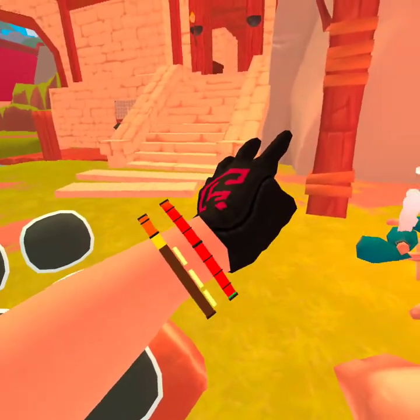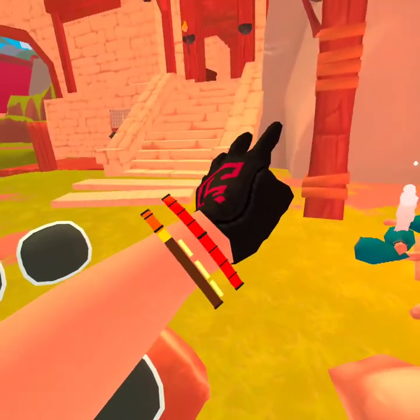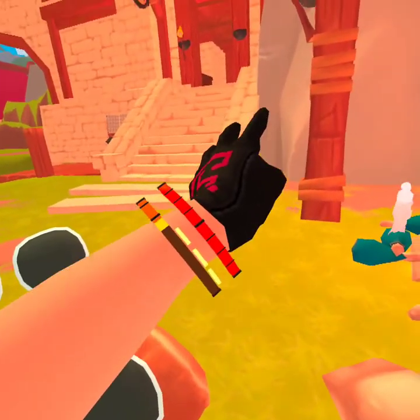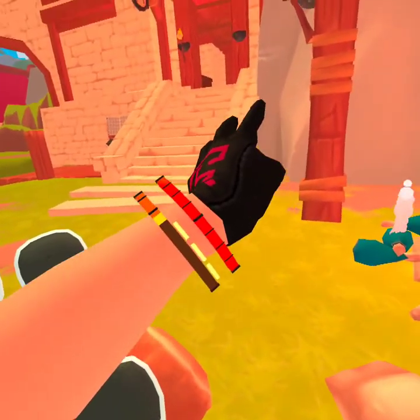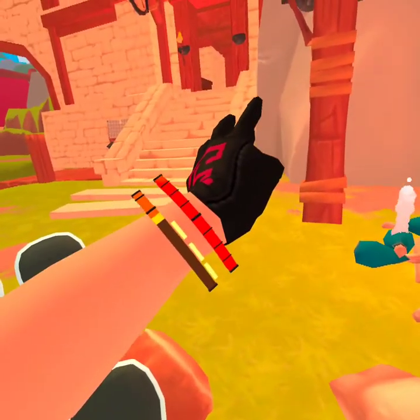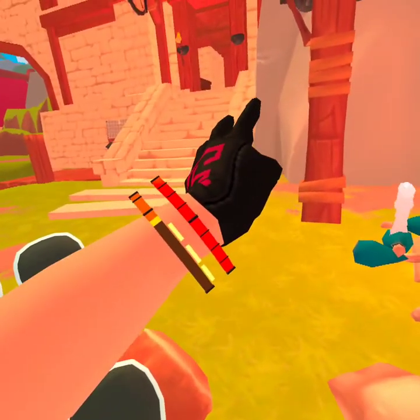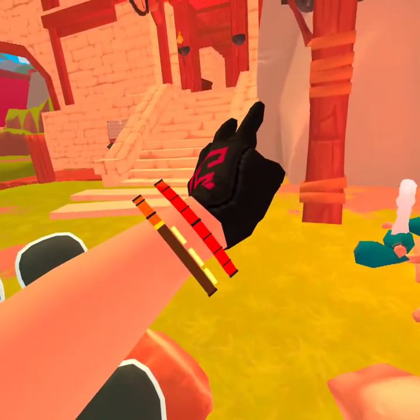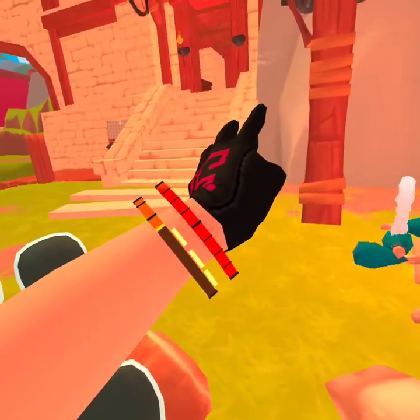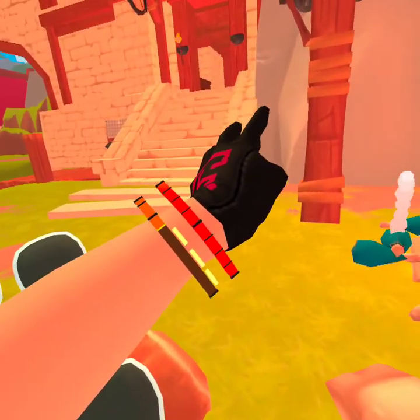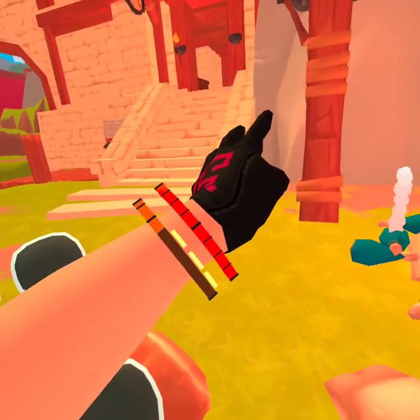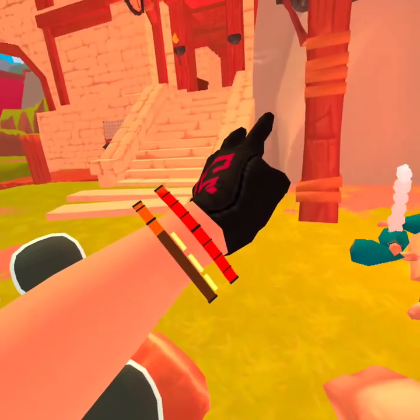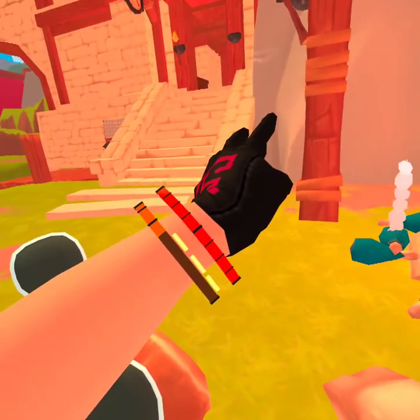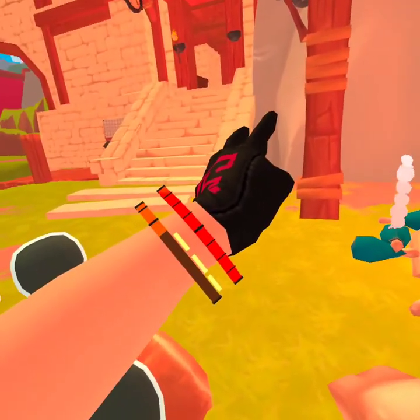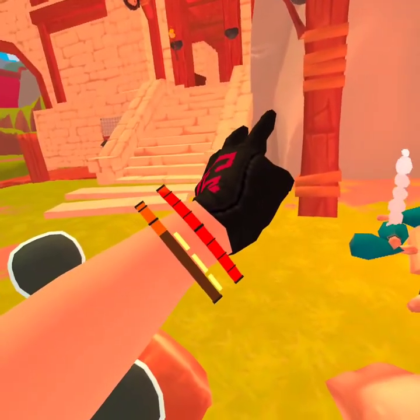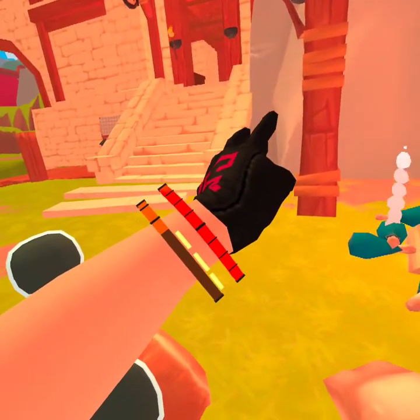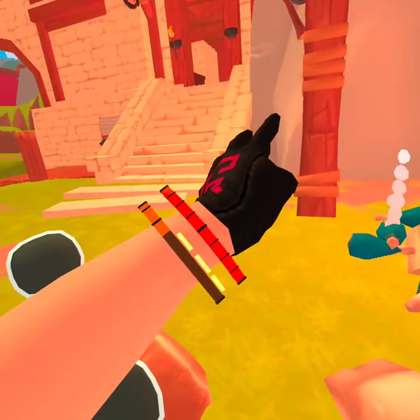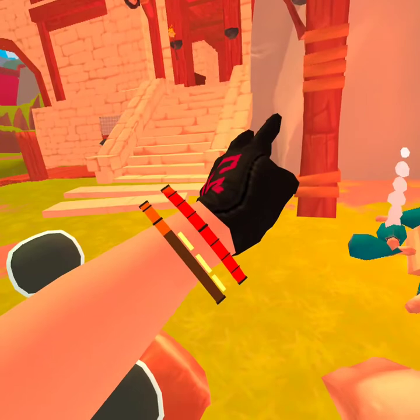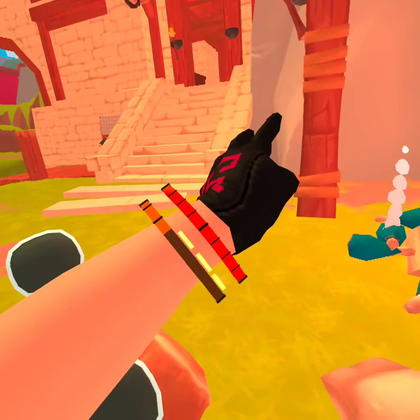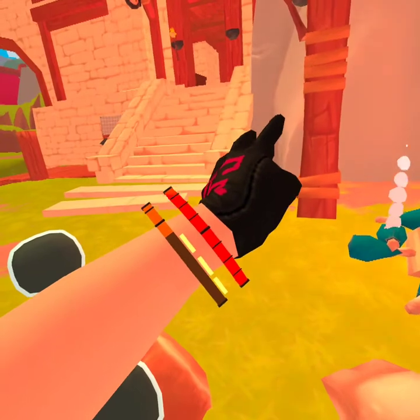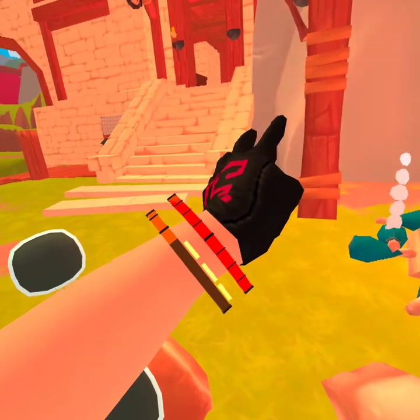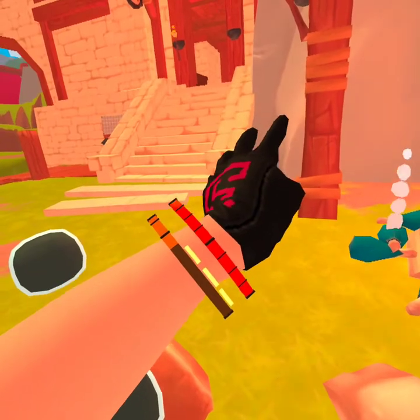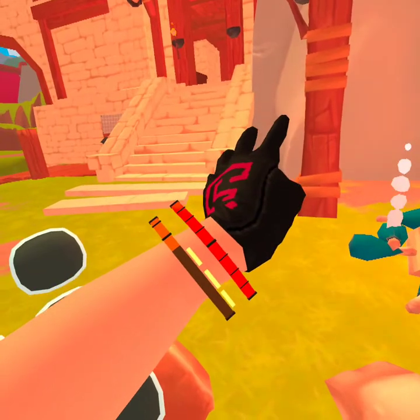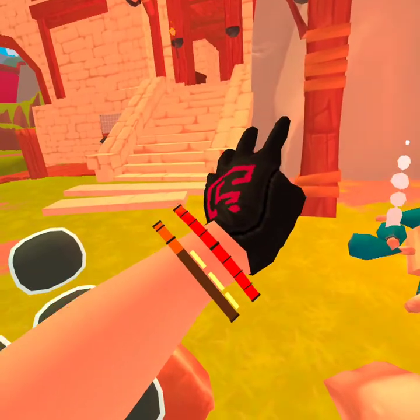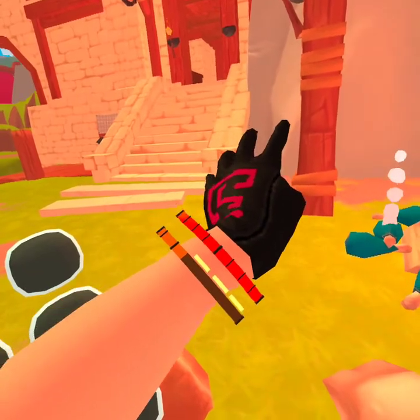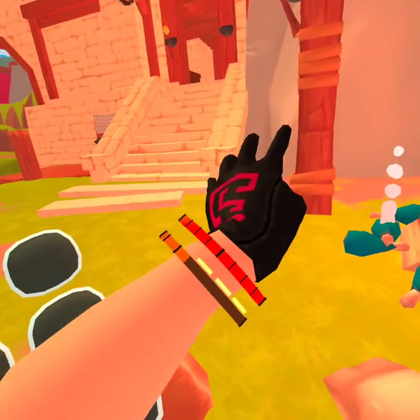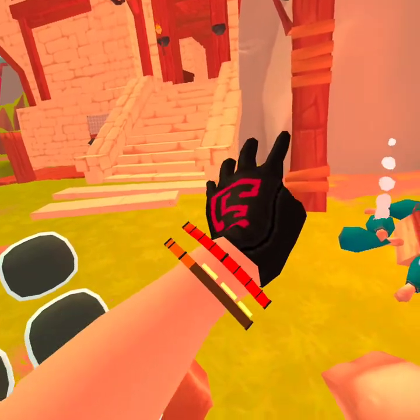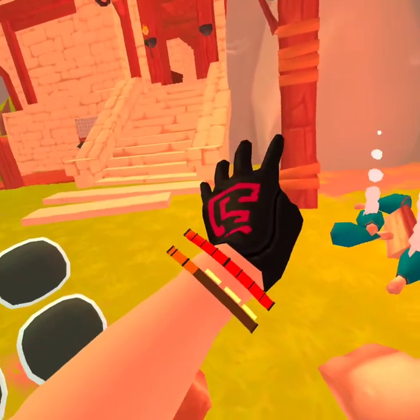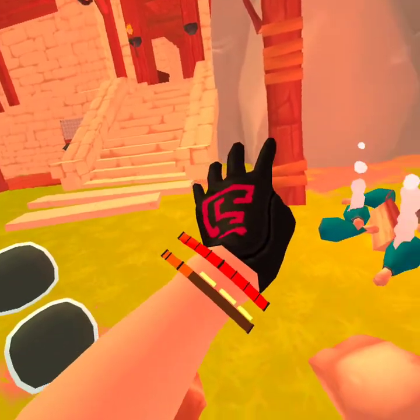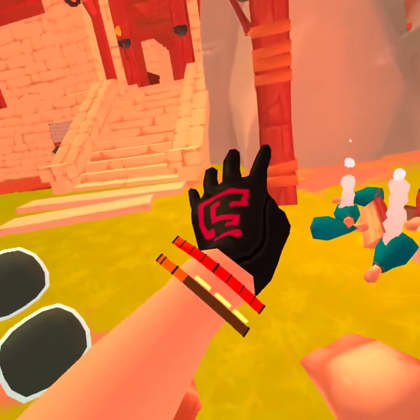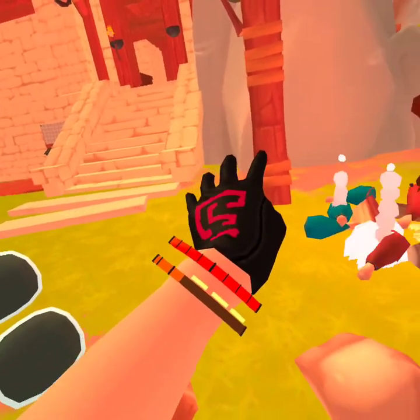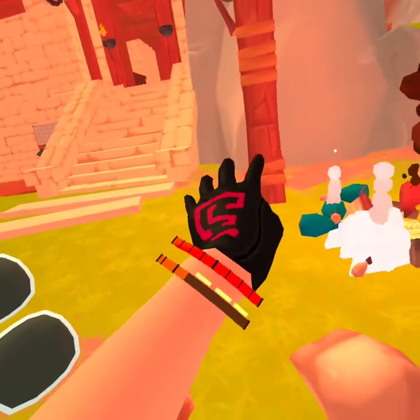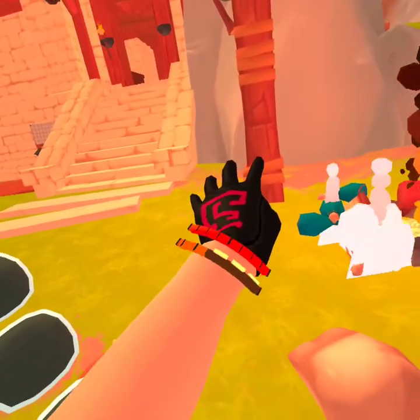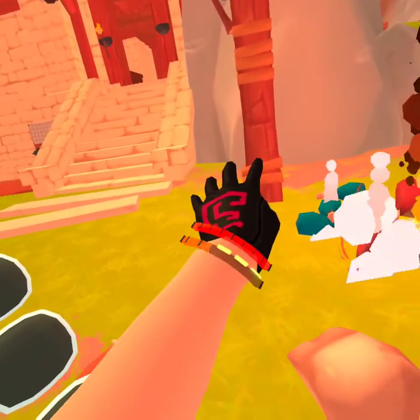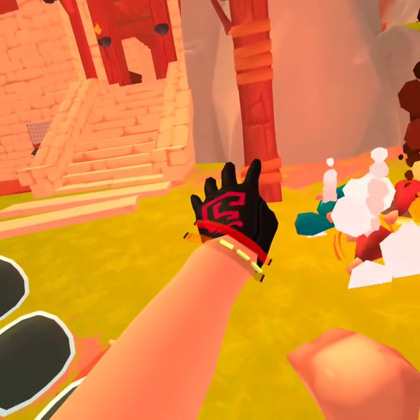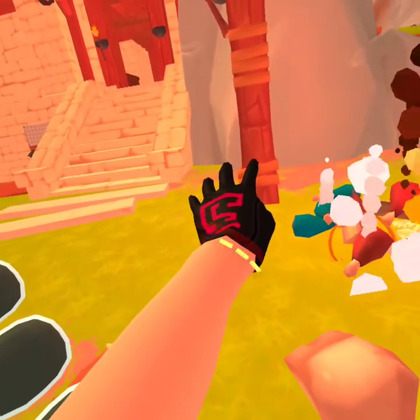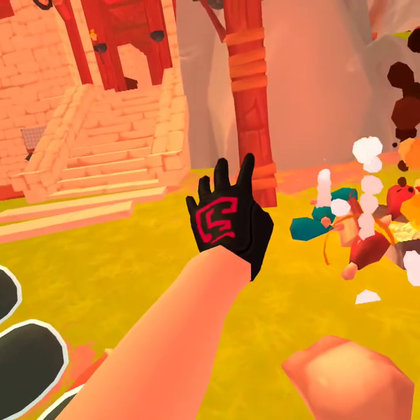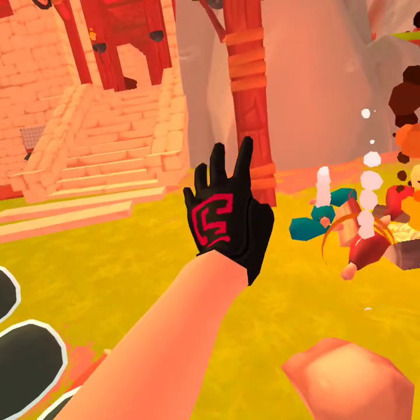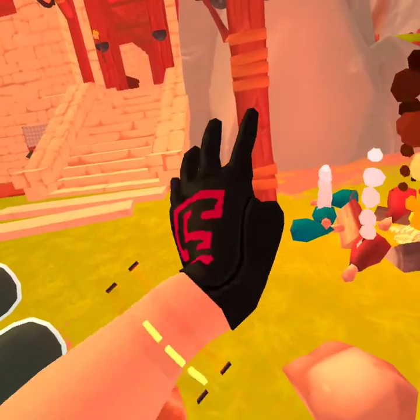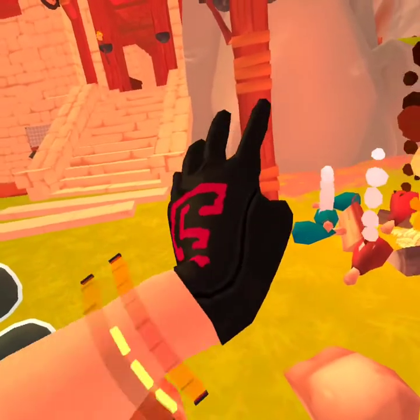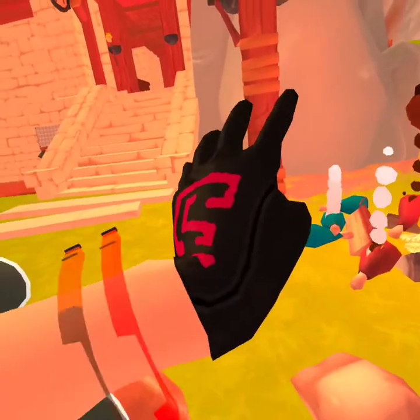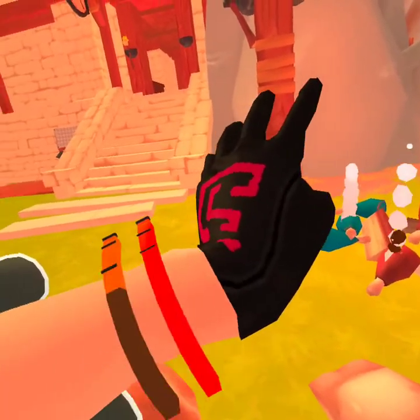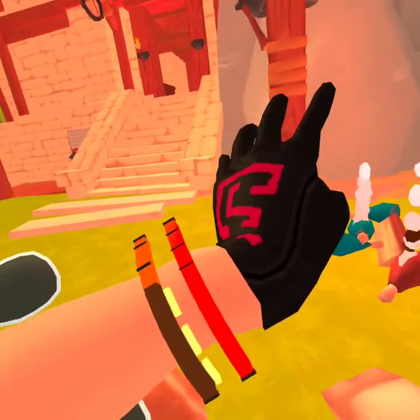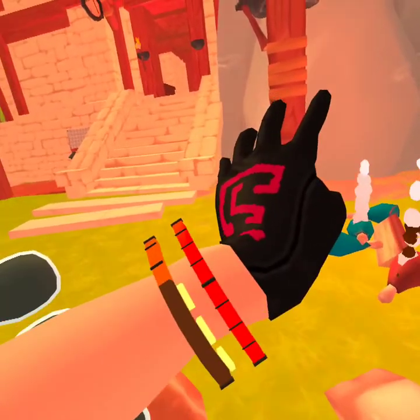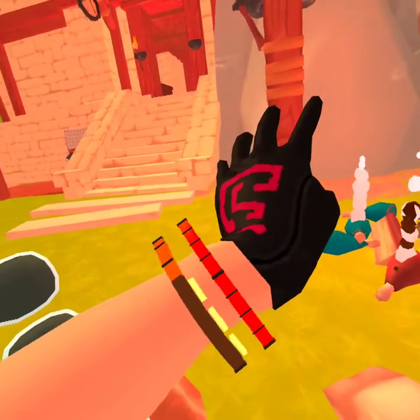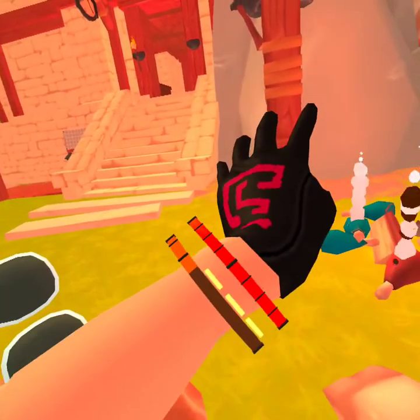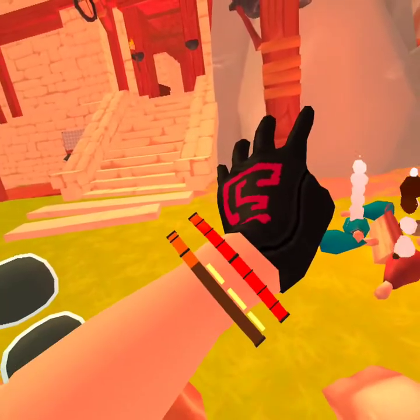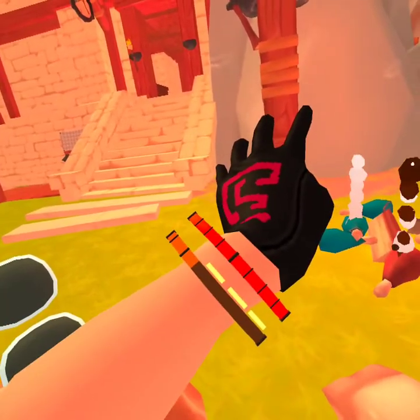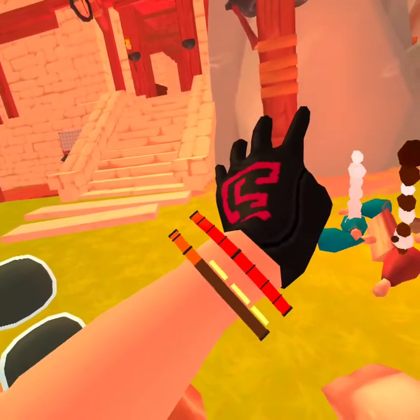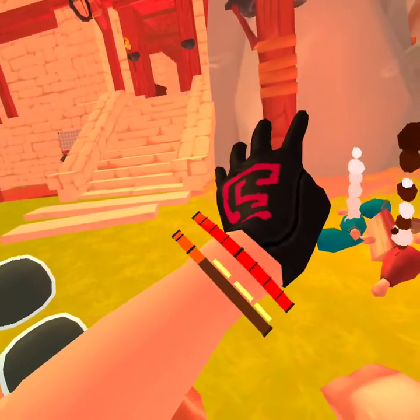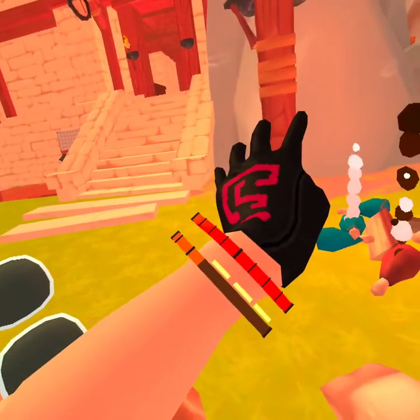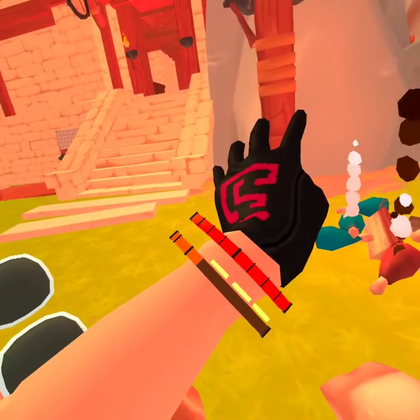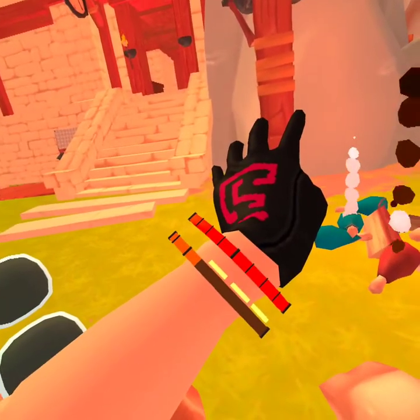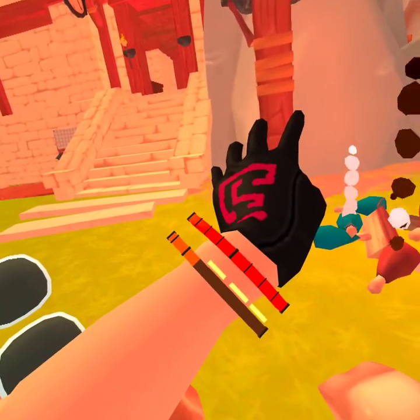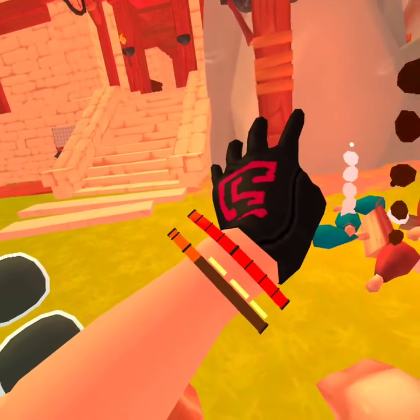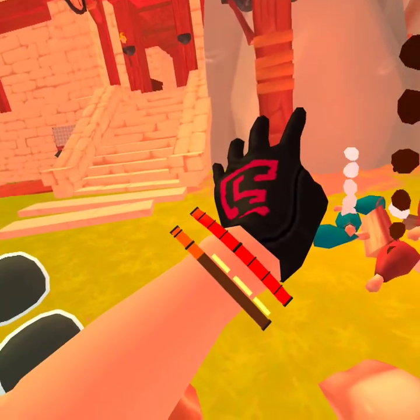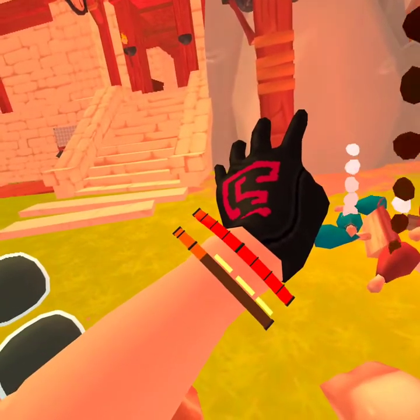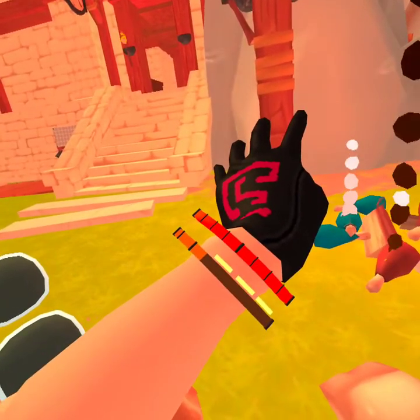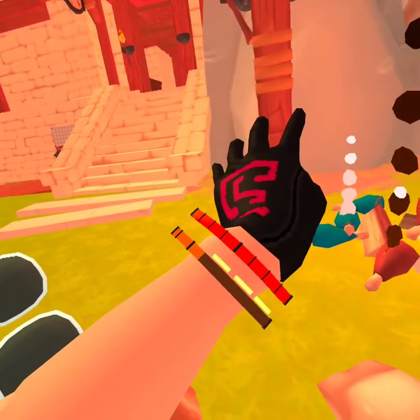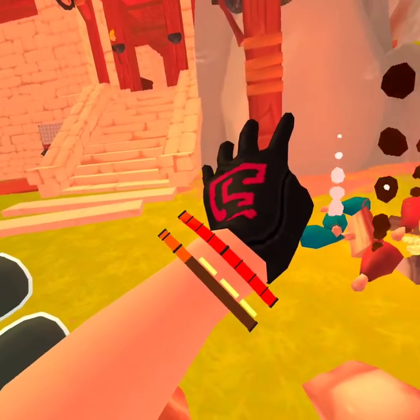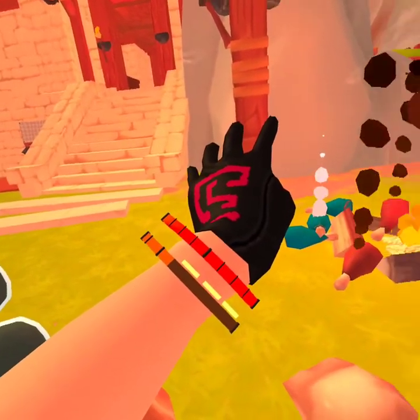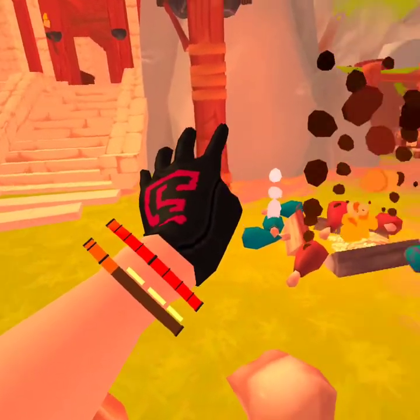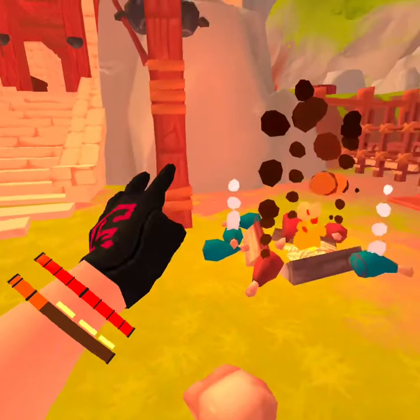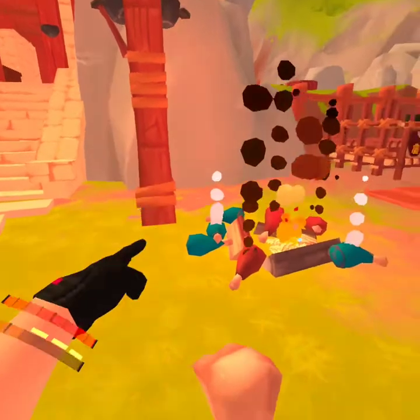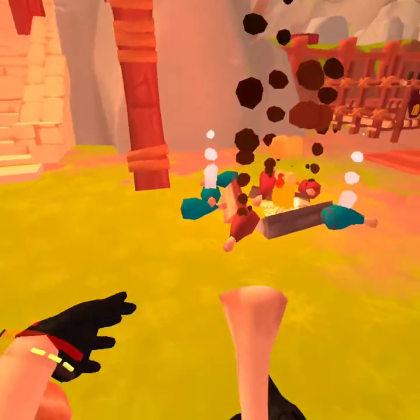The three bars are my hunger. The bar up top is my health, and the bar on the bottom, the orange one, is my stamina.